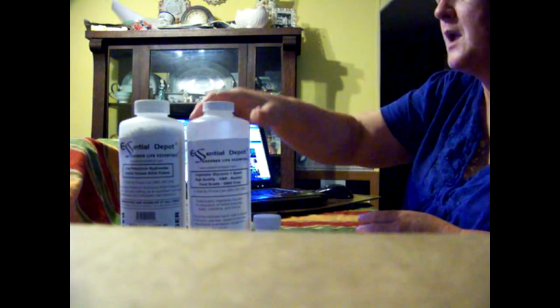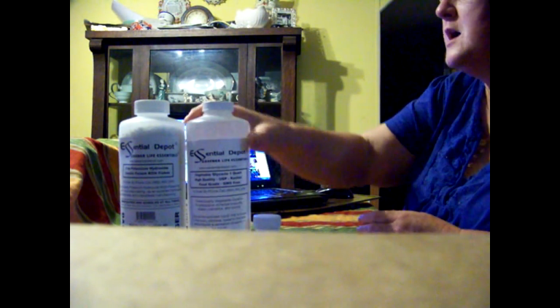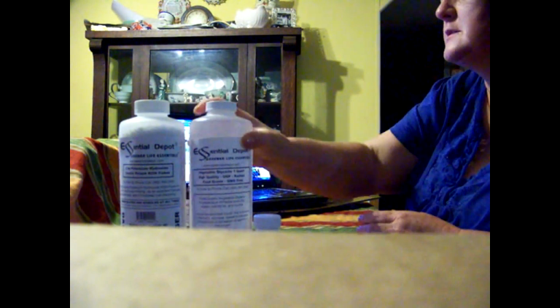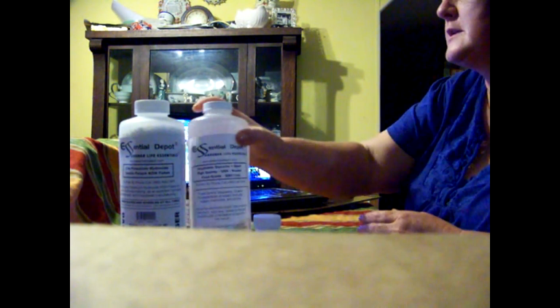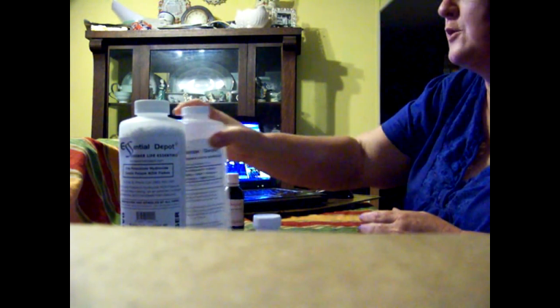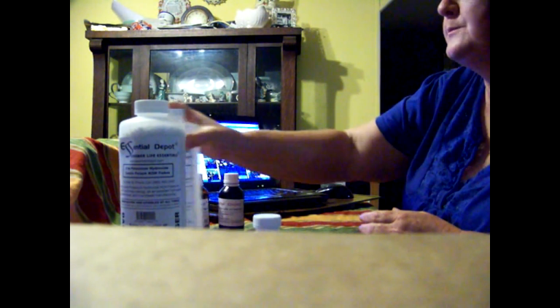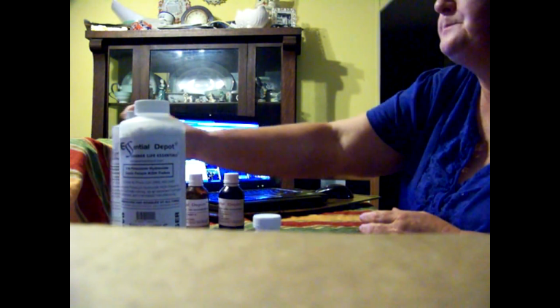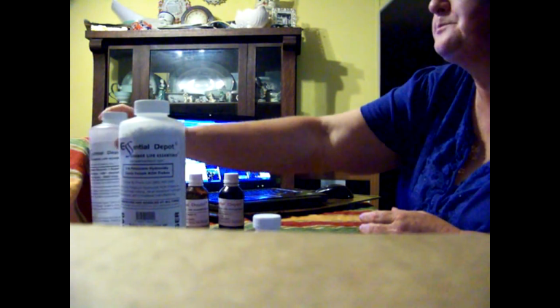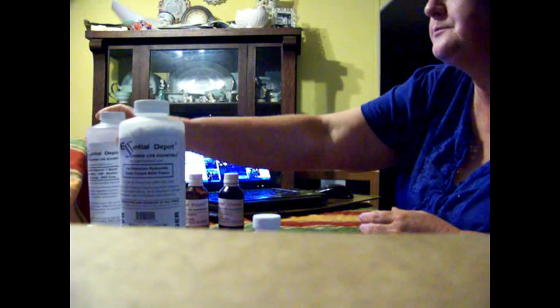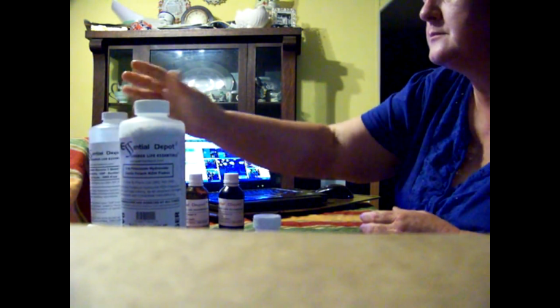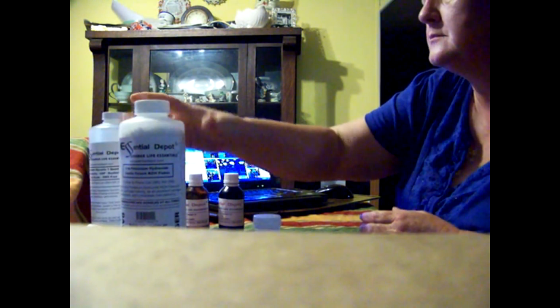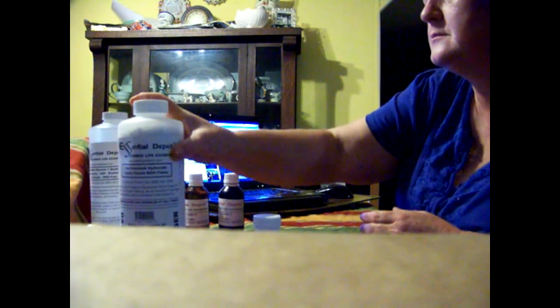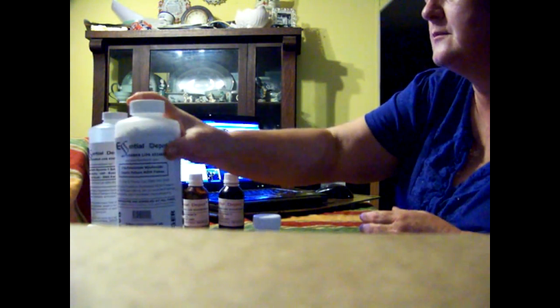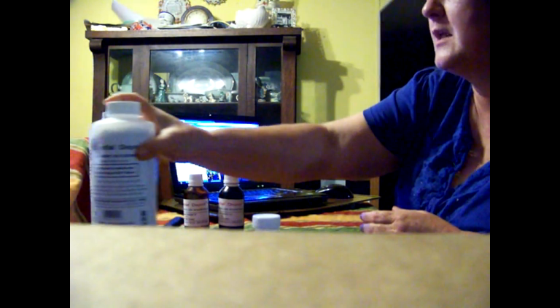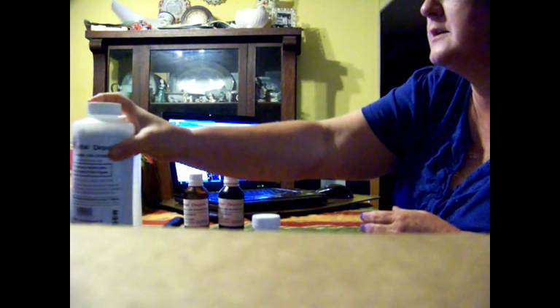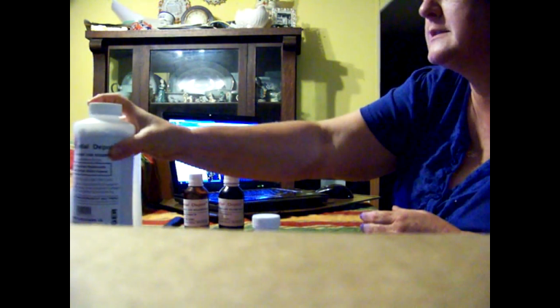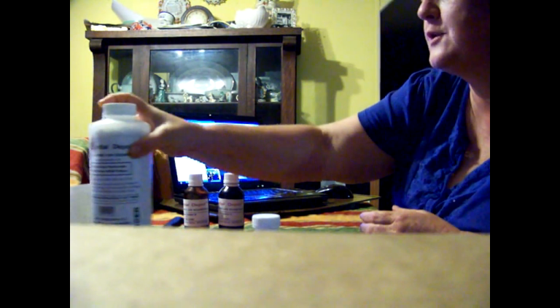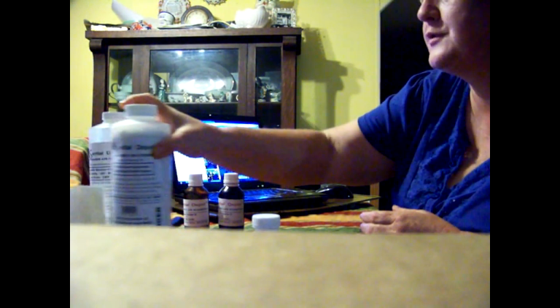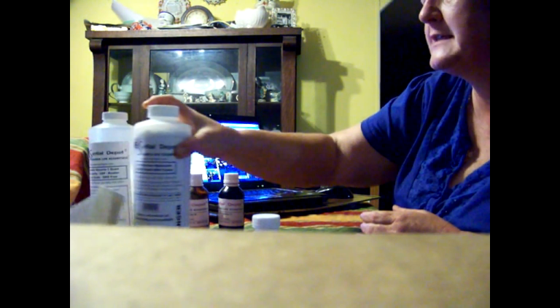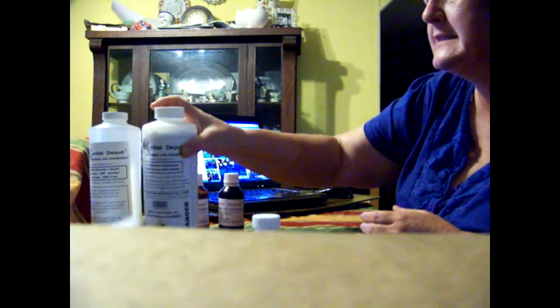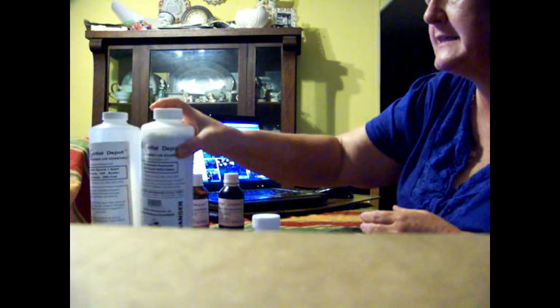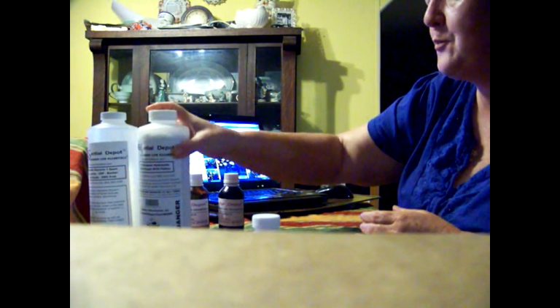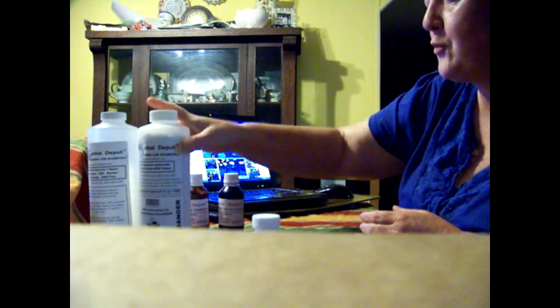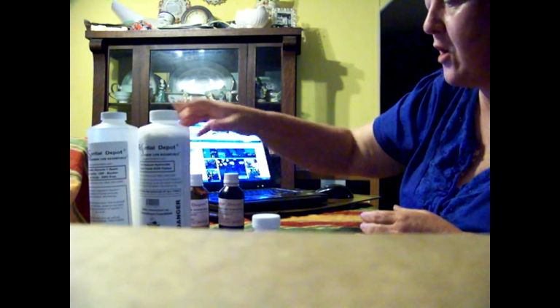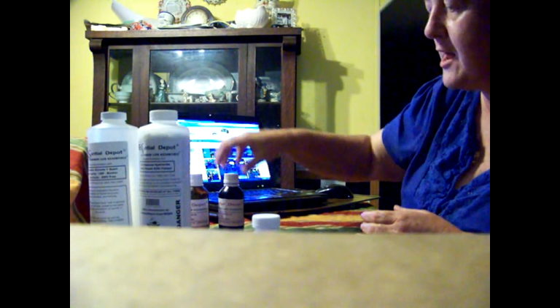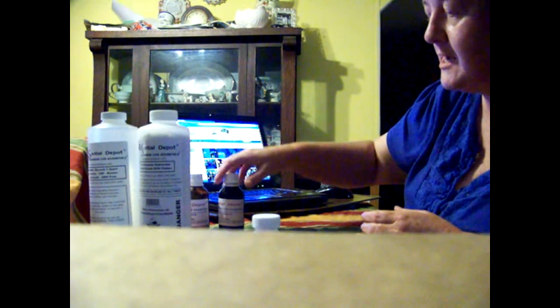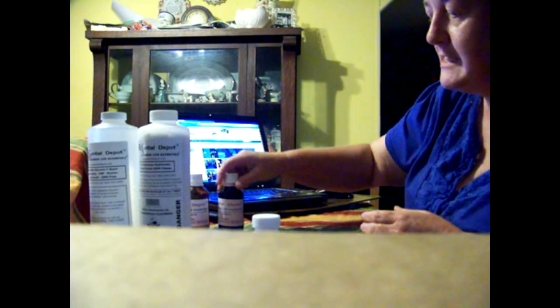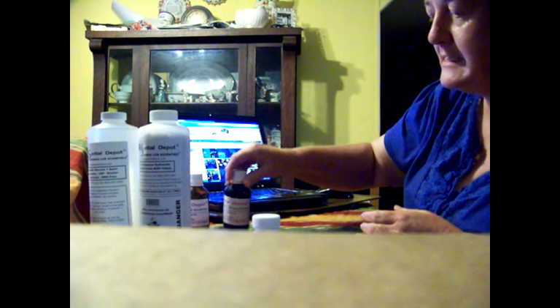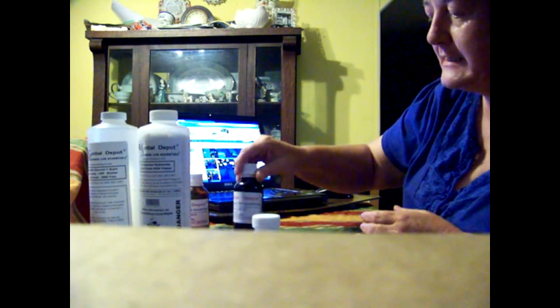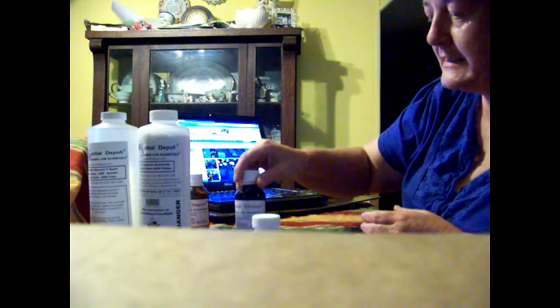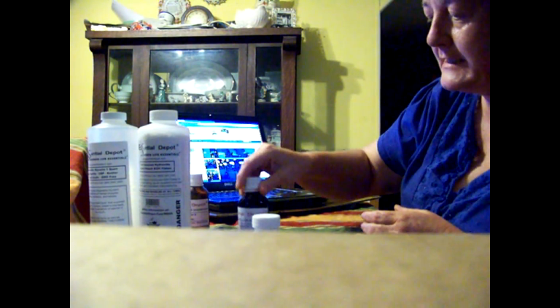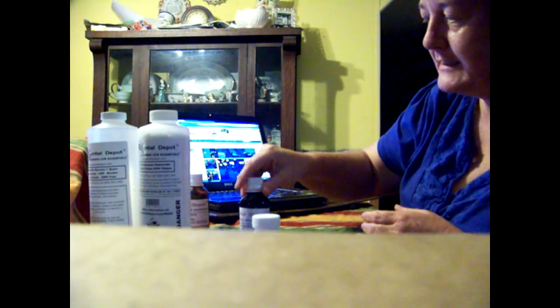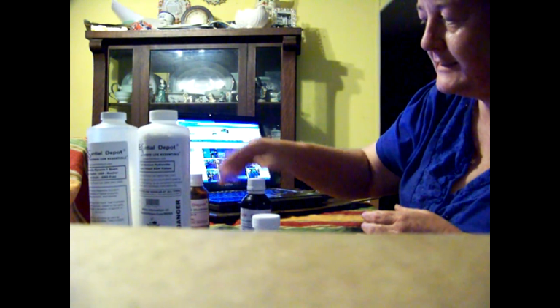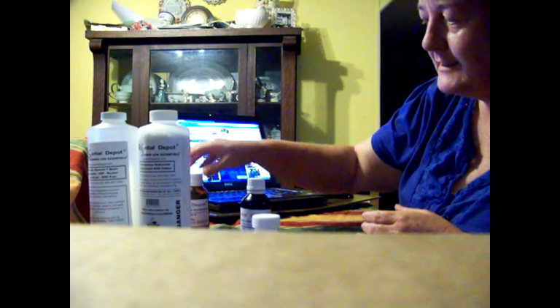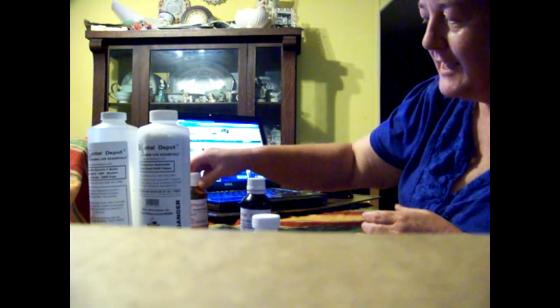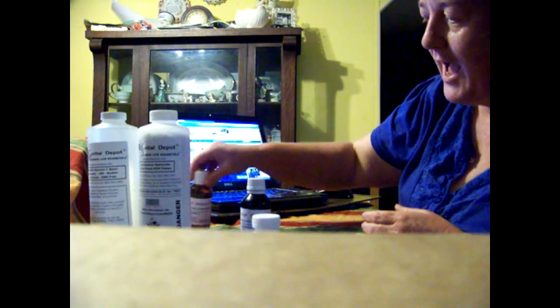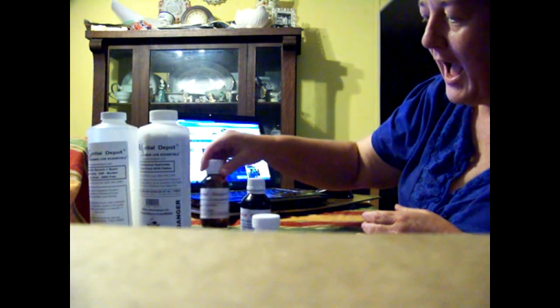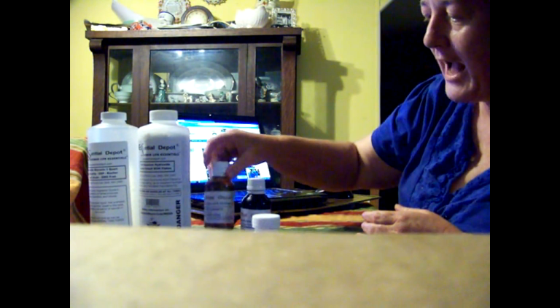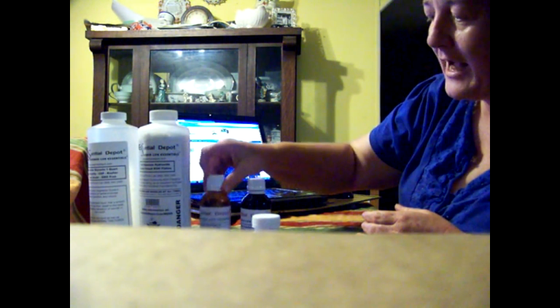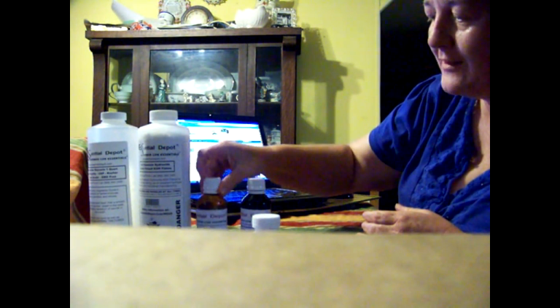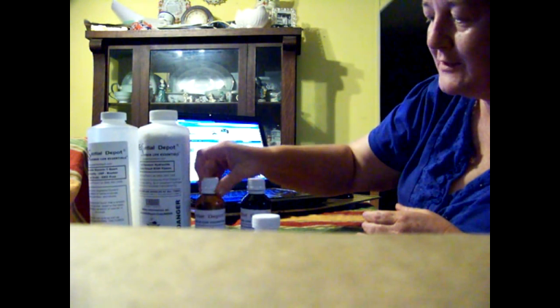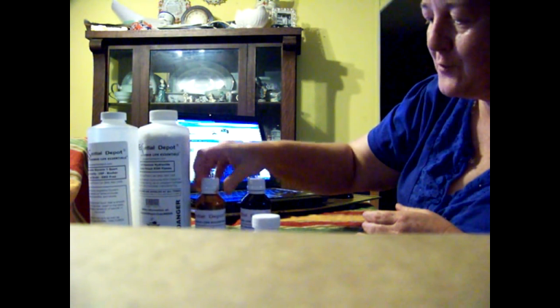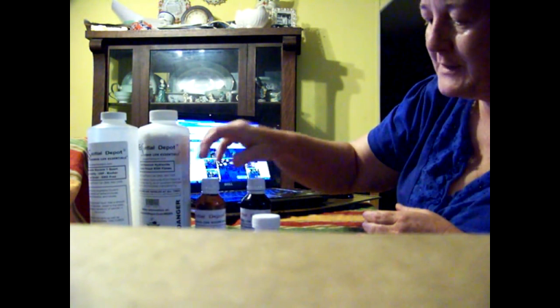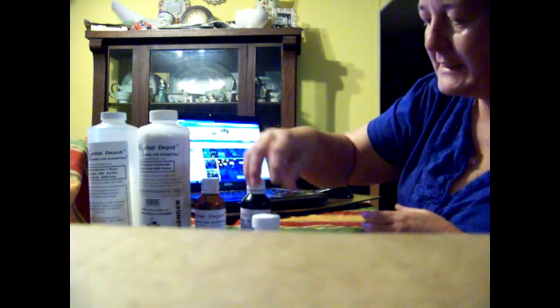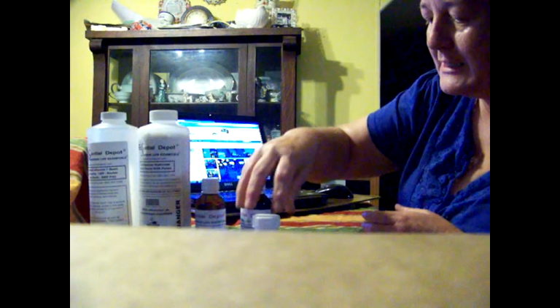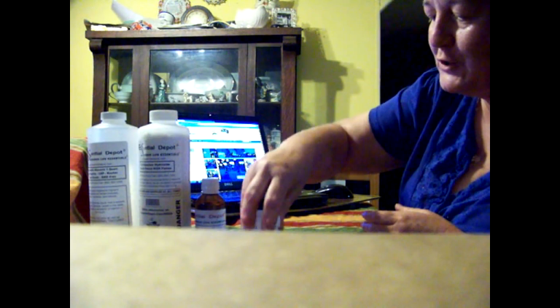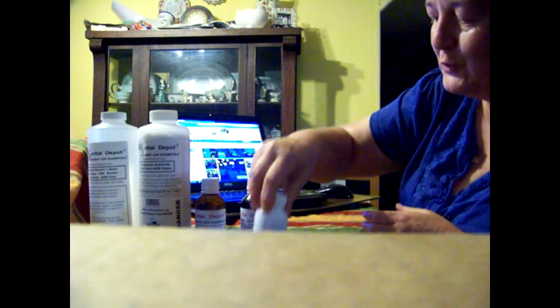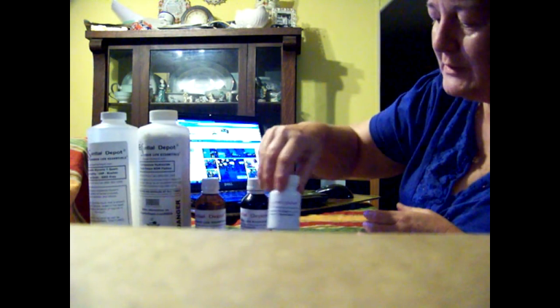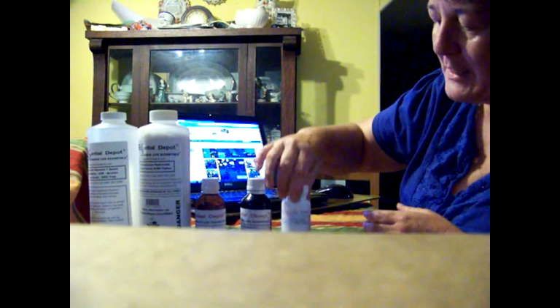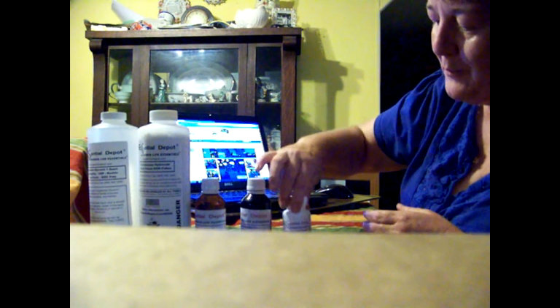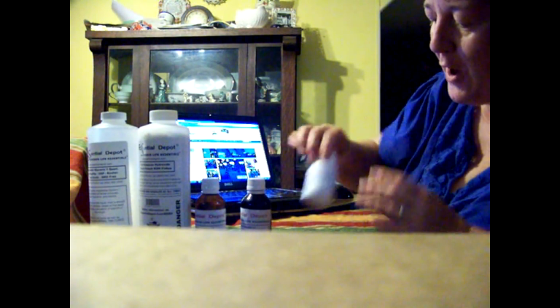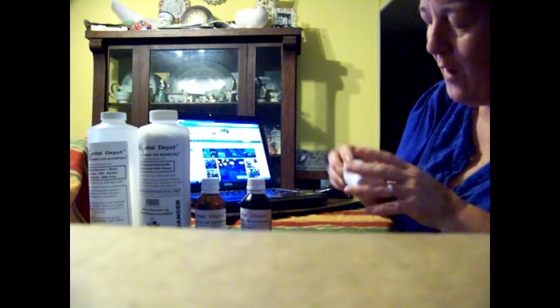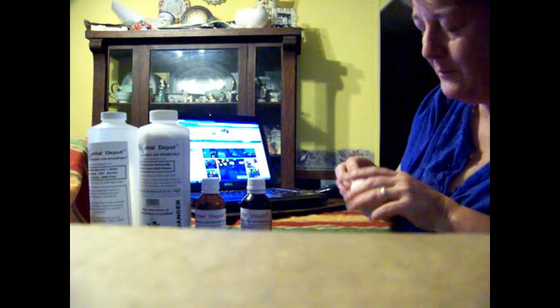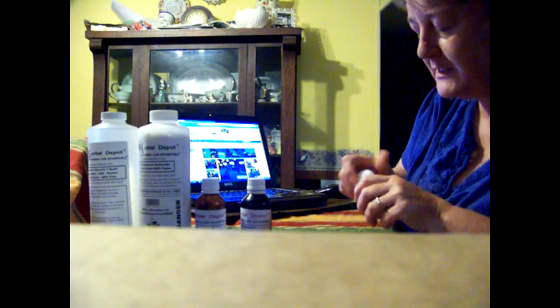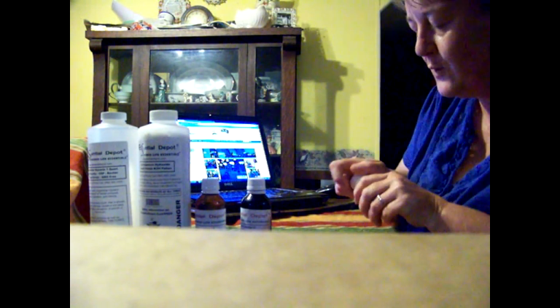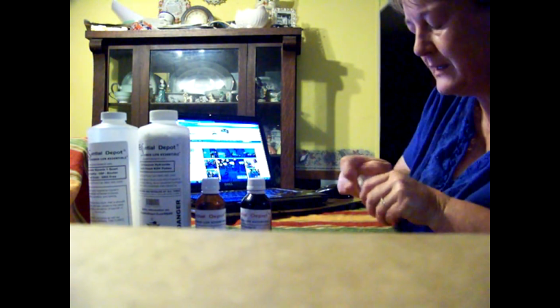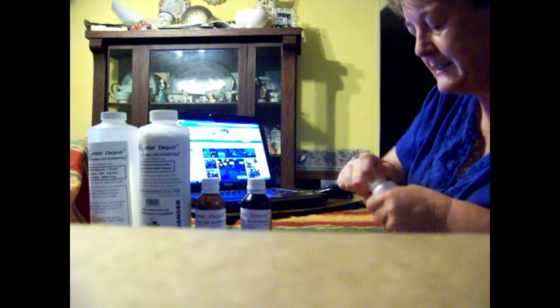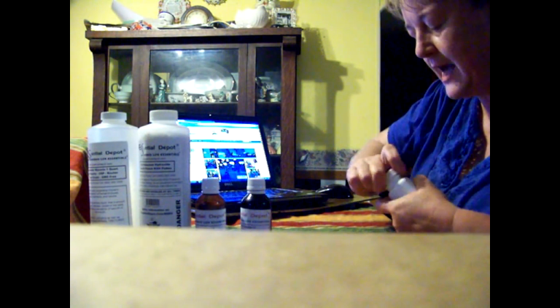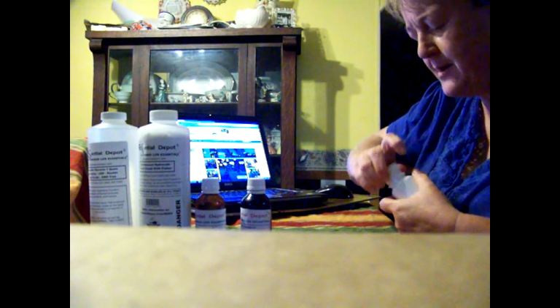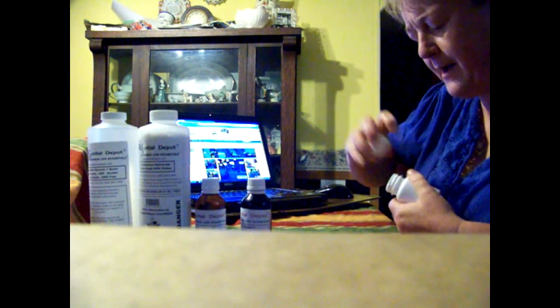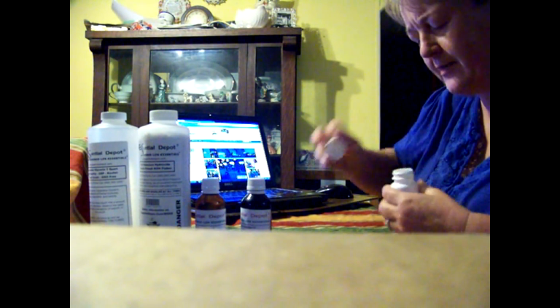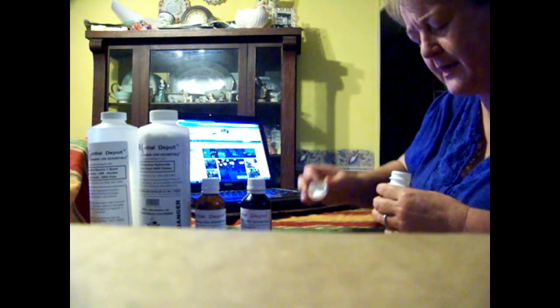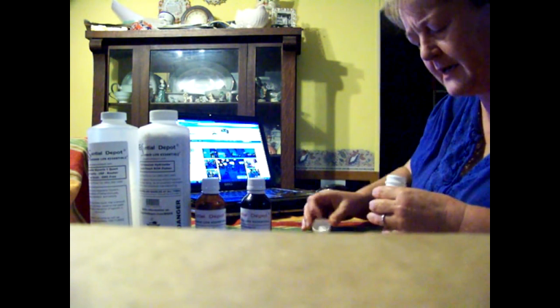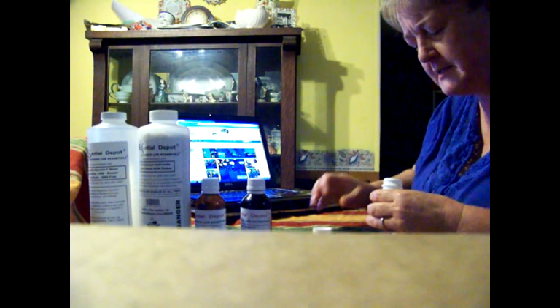So these are our products. I got them from Essential Depot — I'm so excited about this.